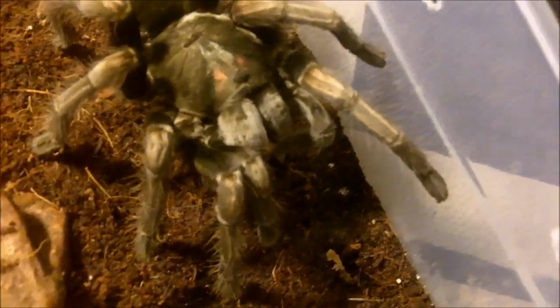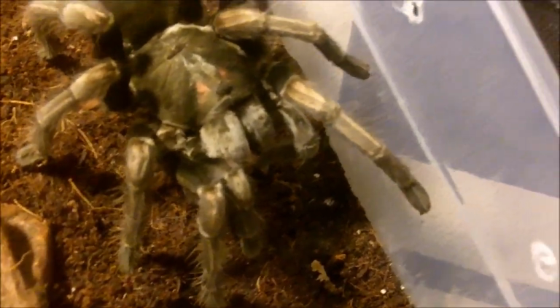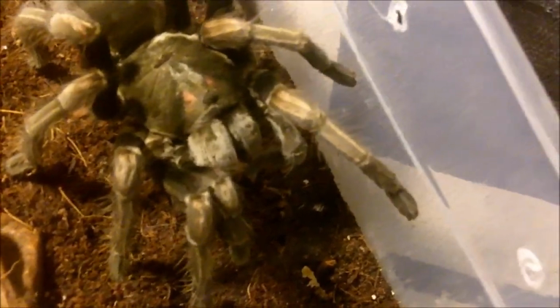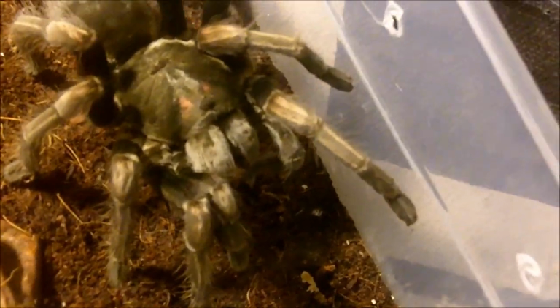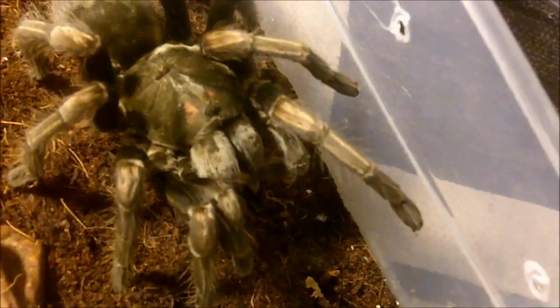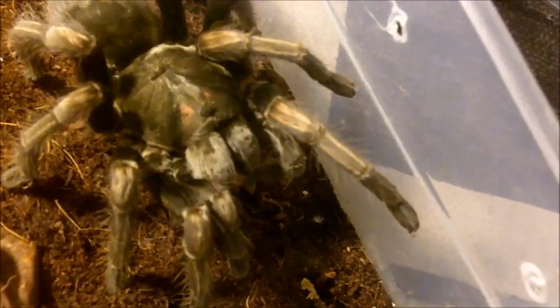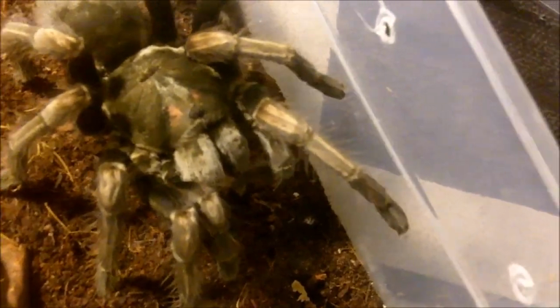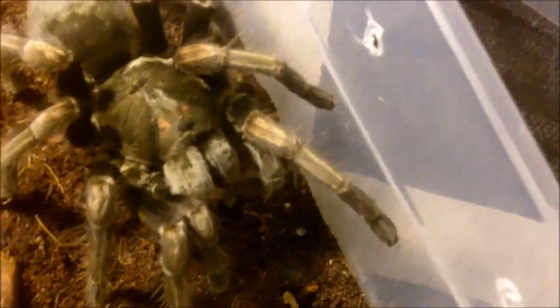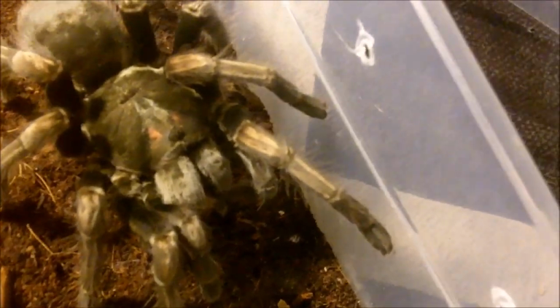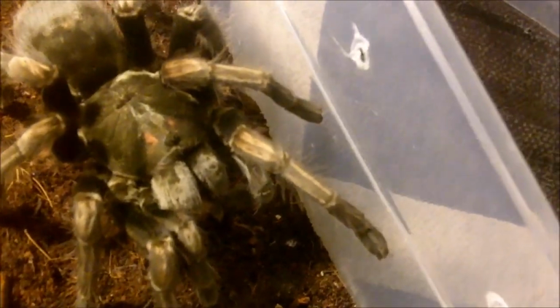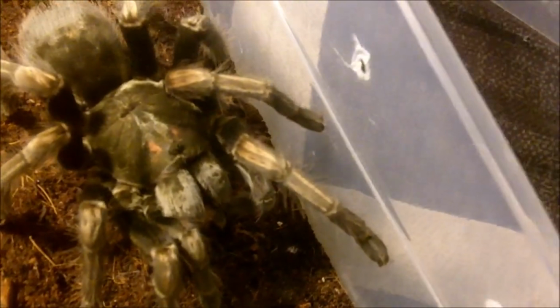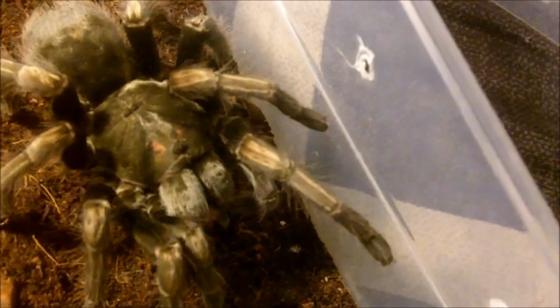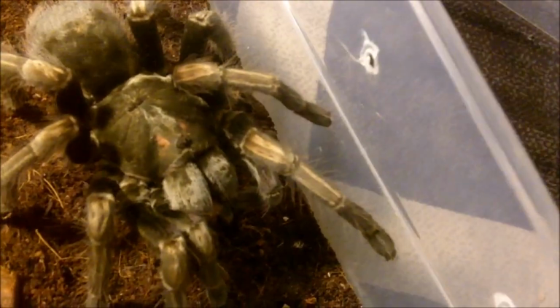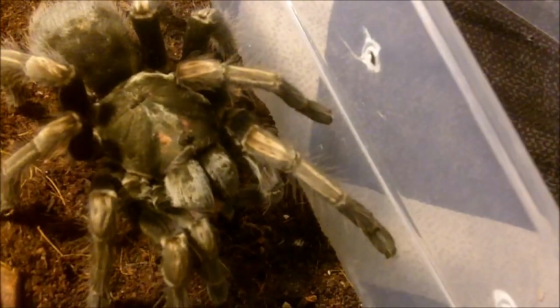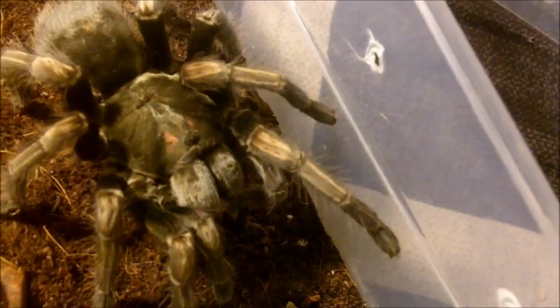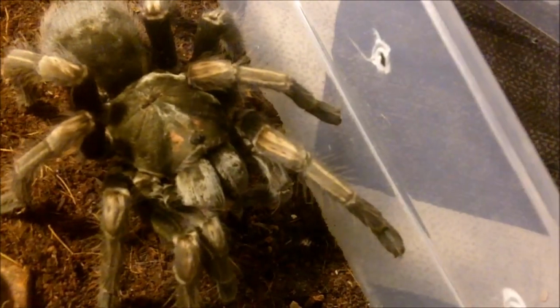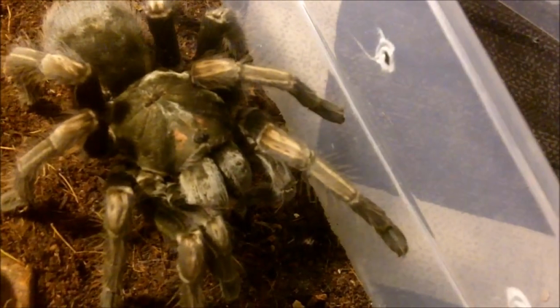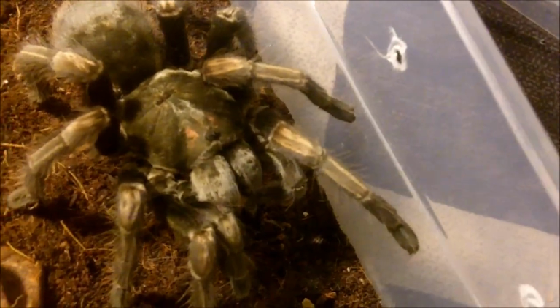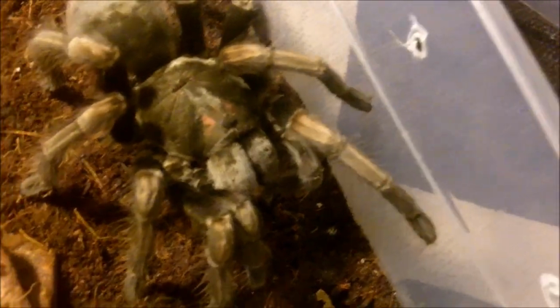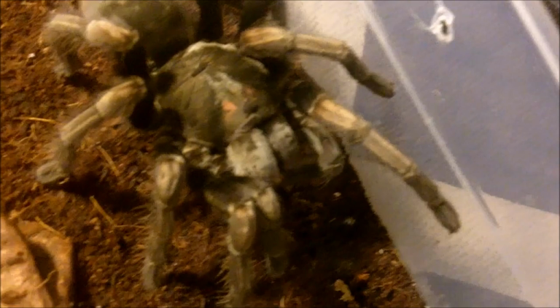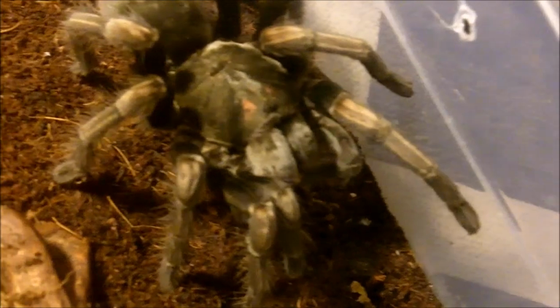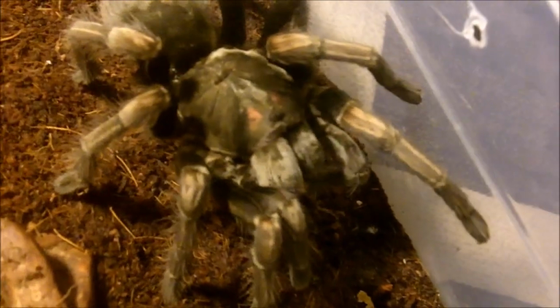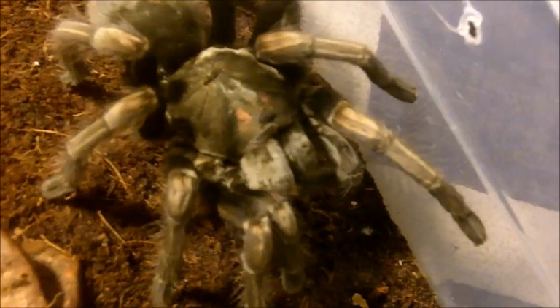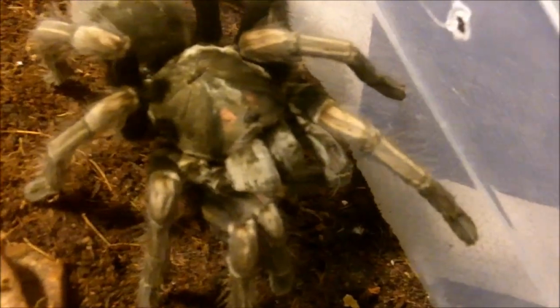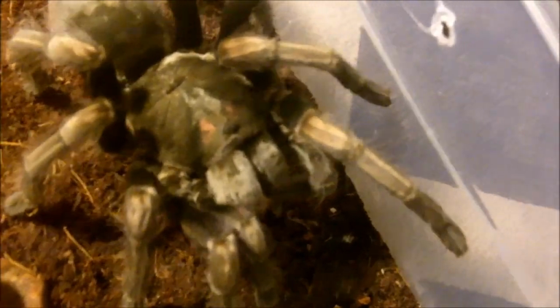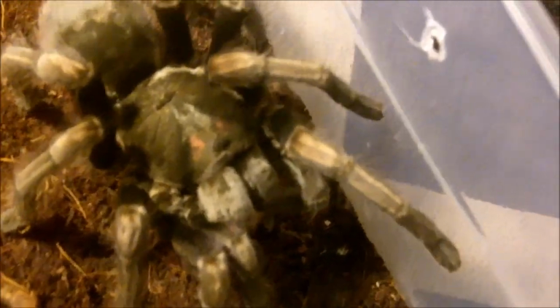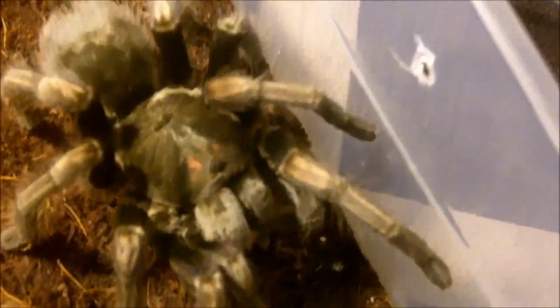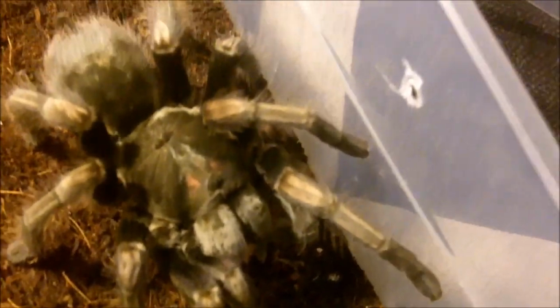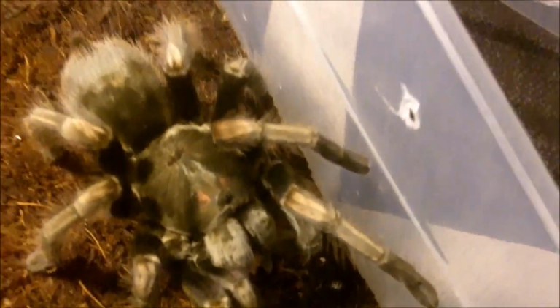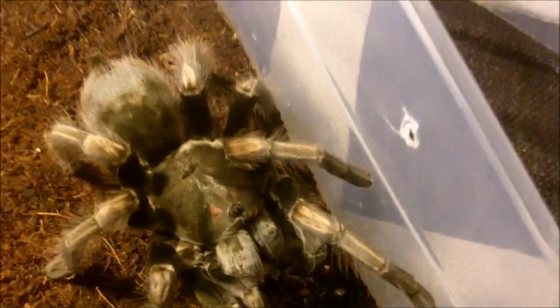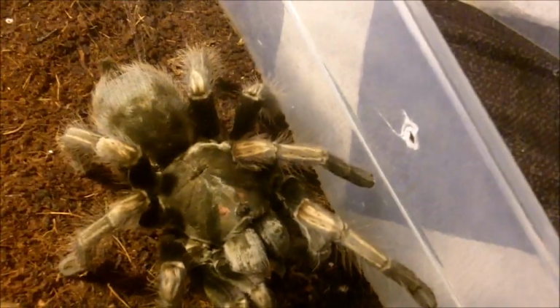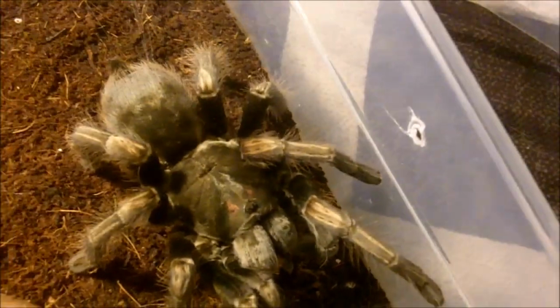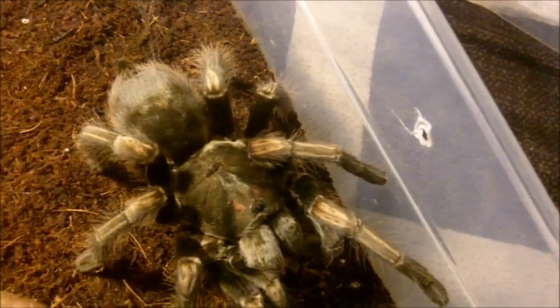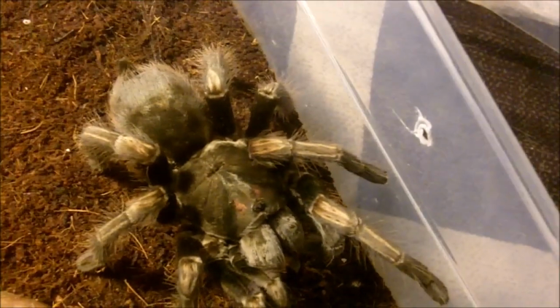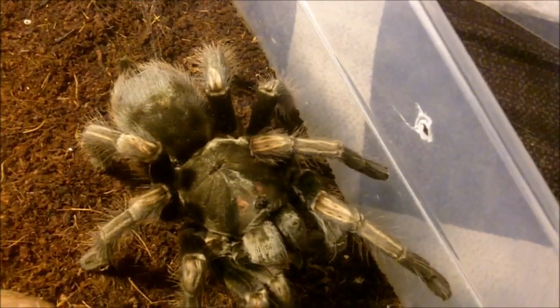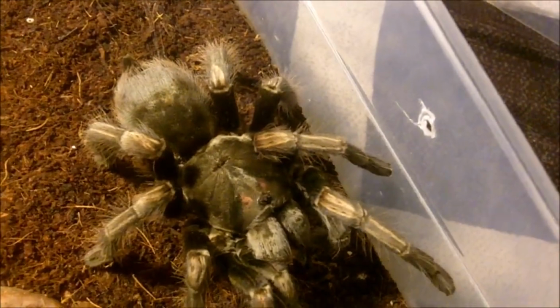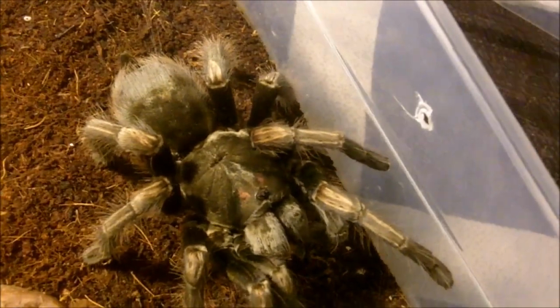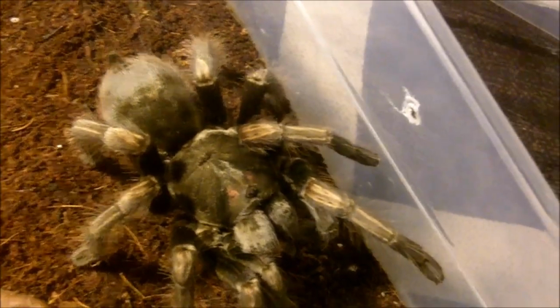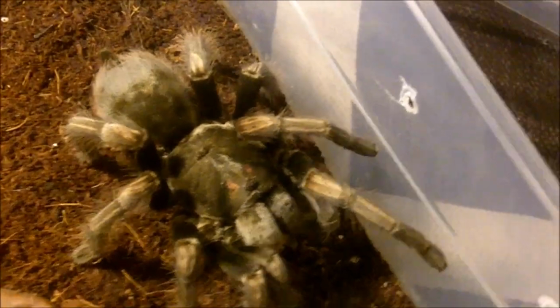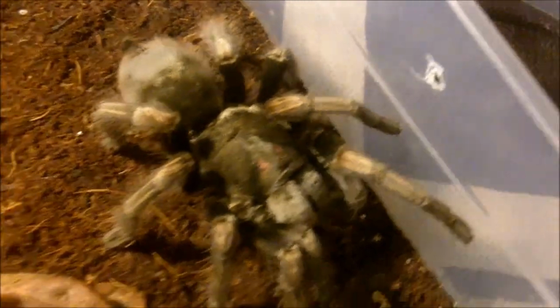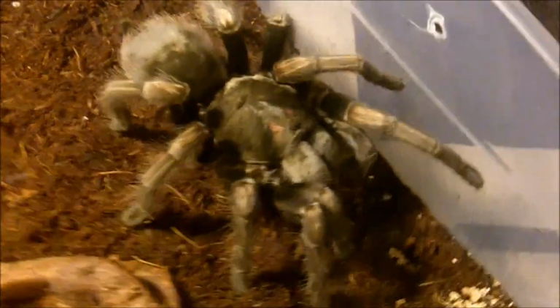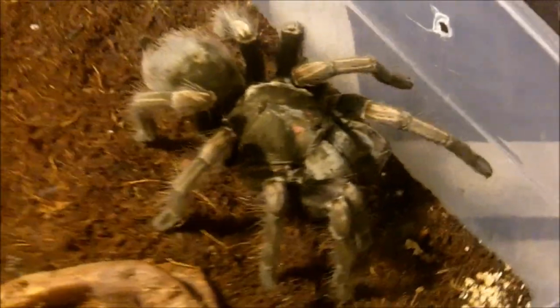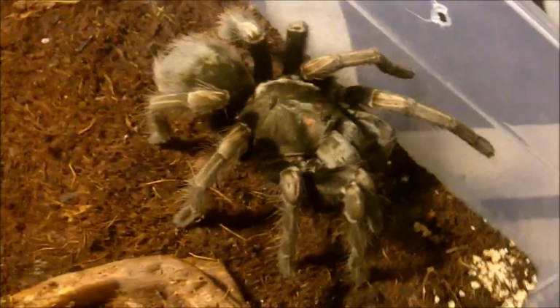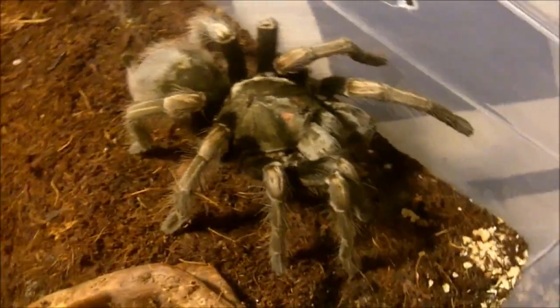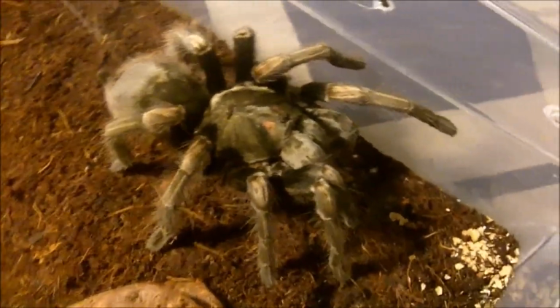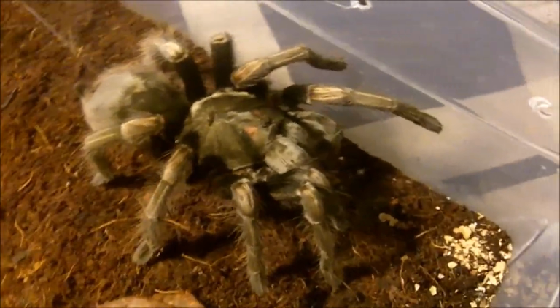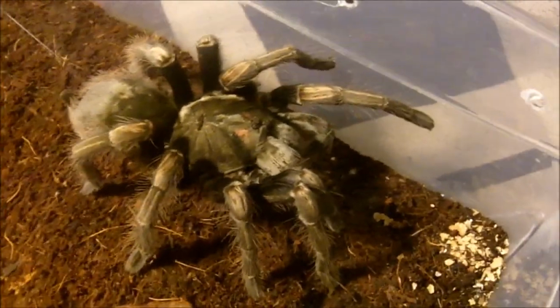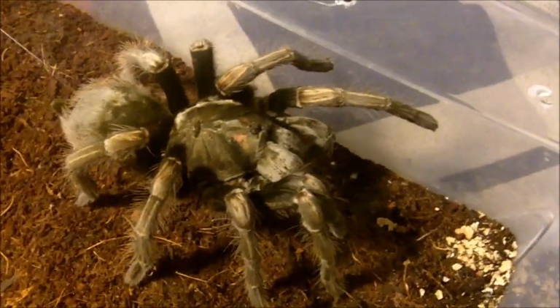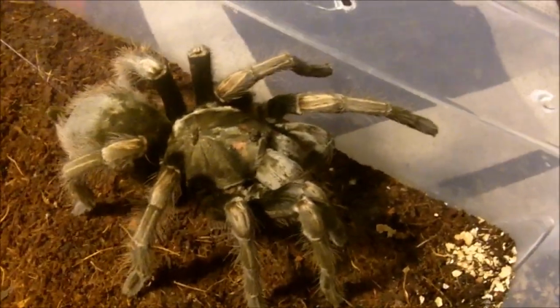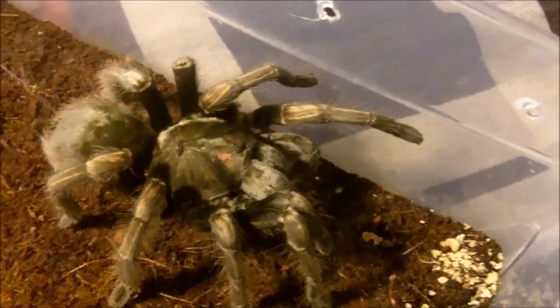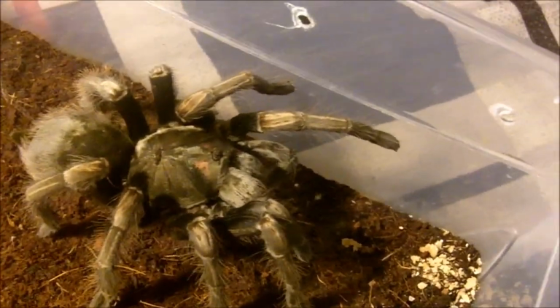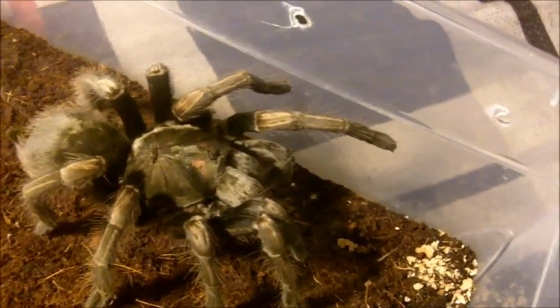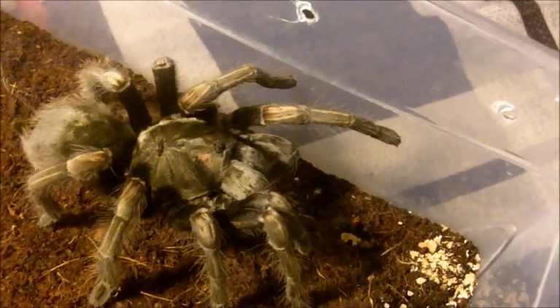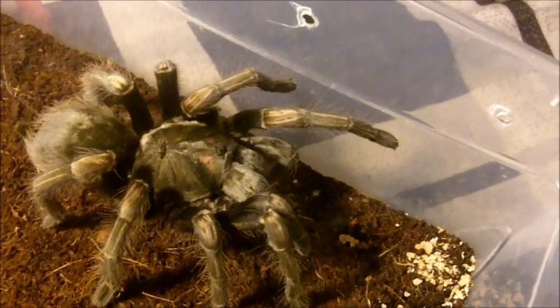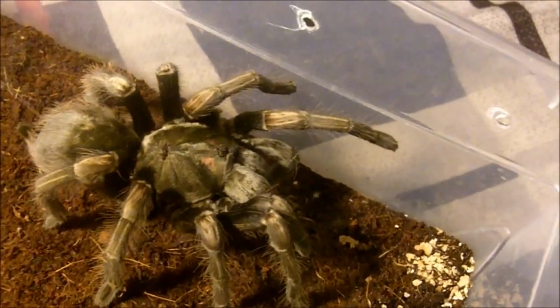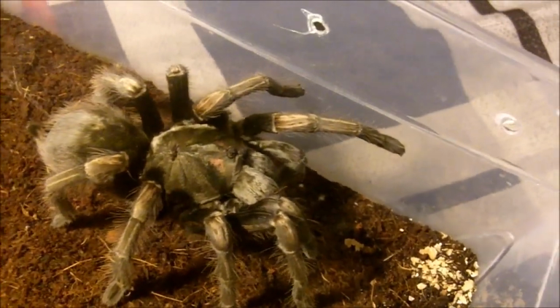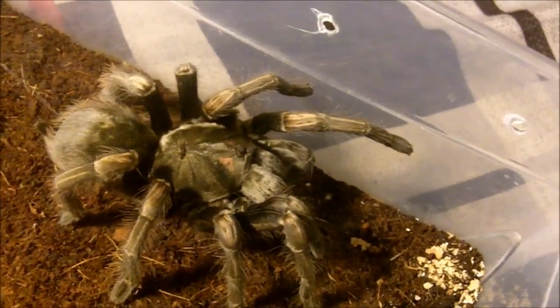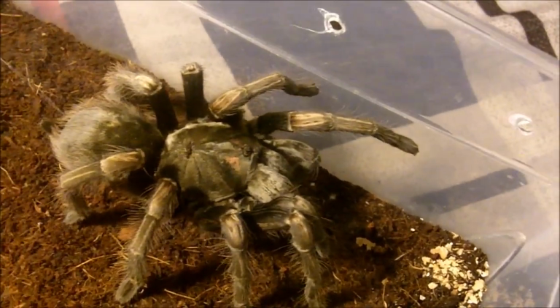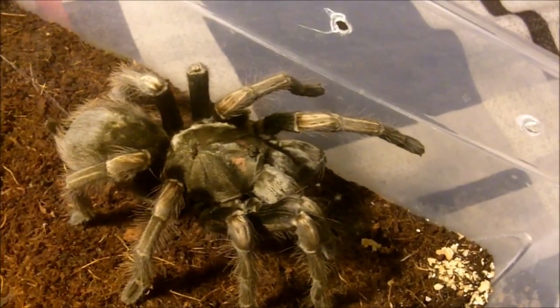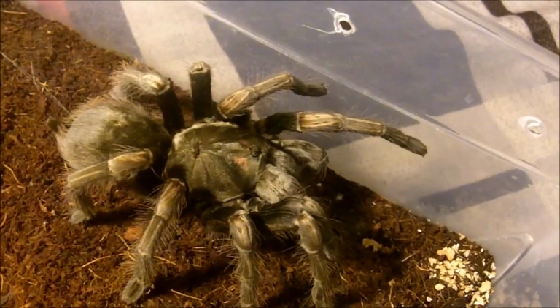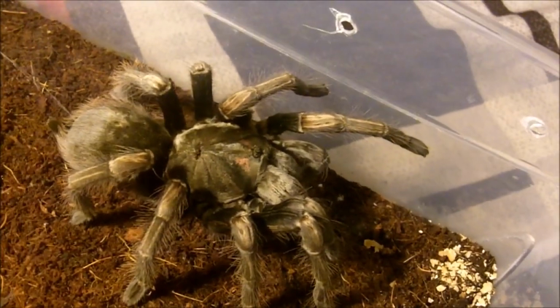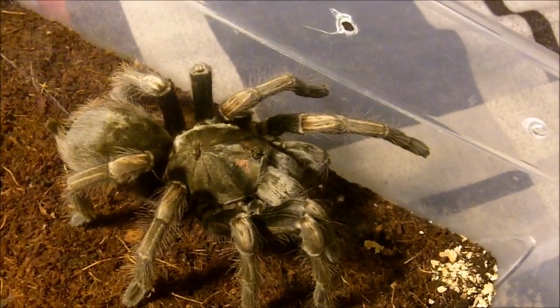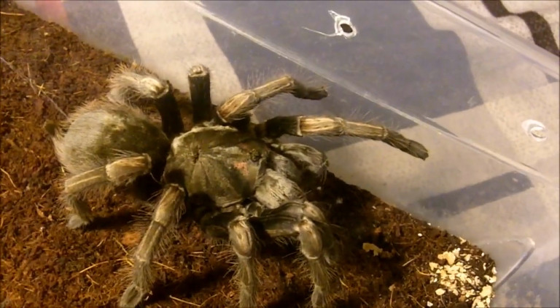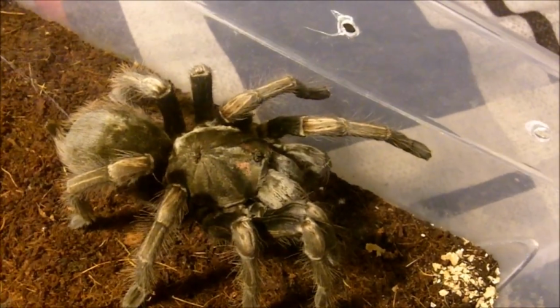It's more visible on my juvenile female, which you'll see probably later on in this part of the video.